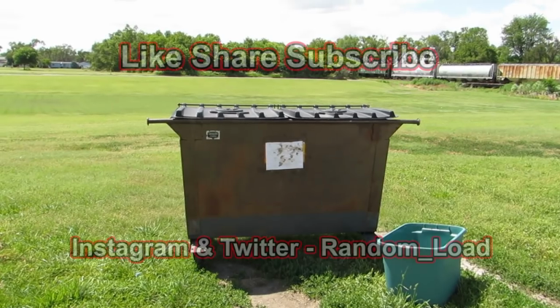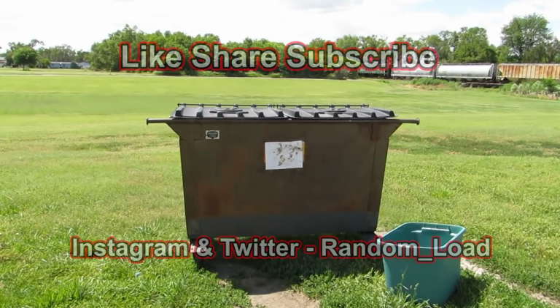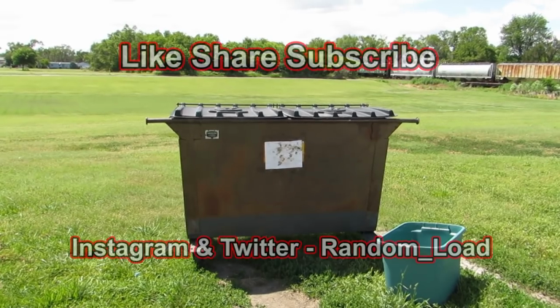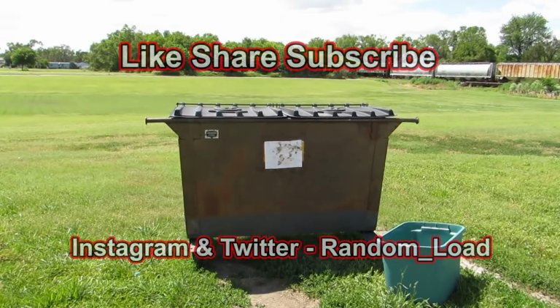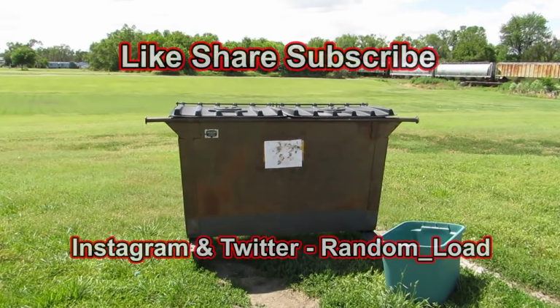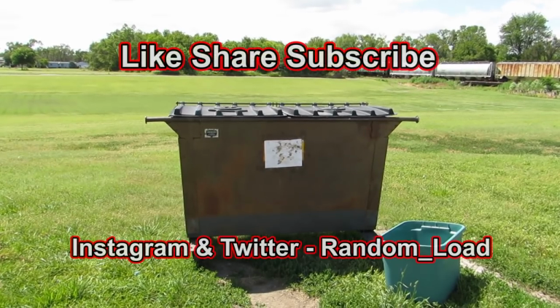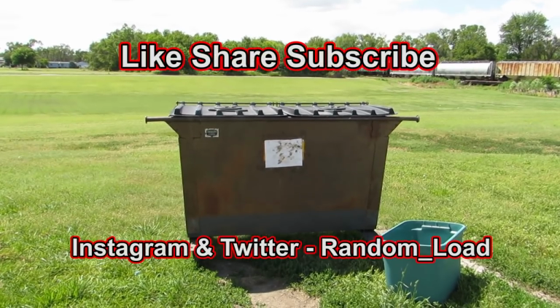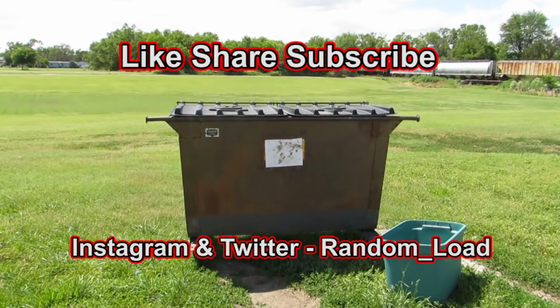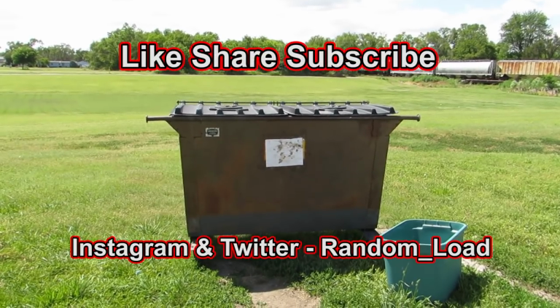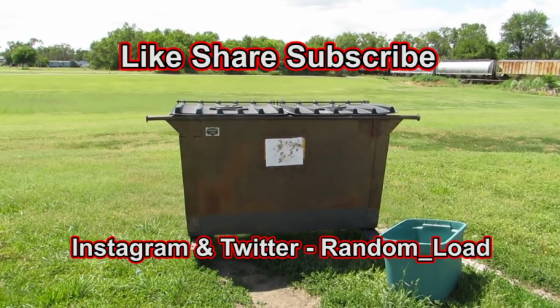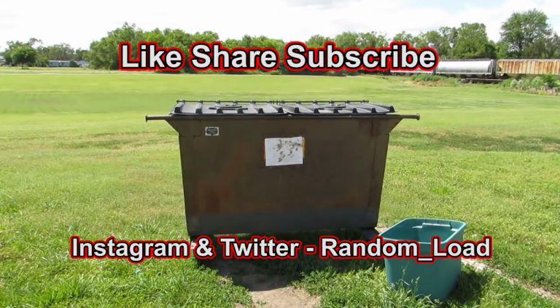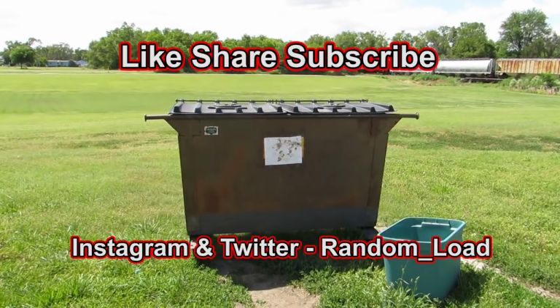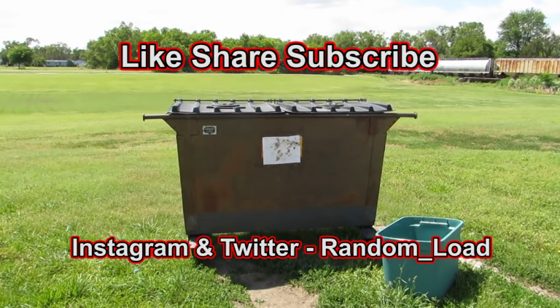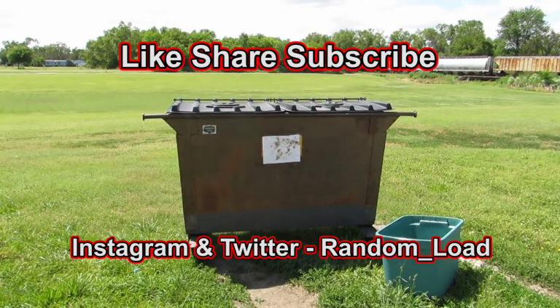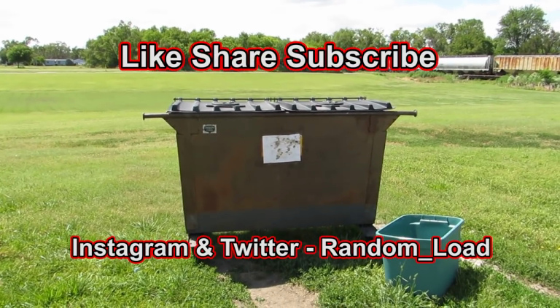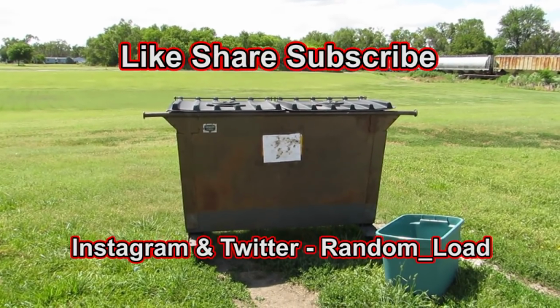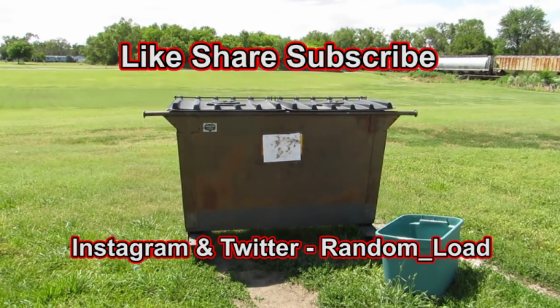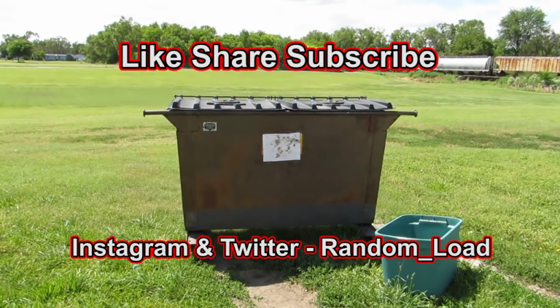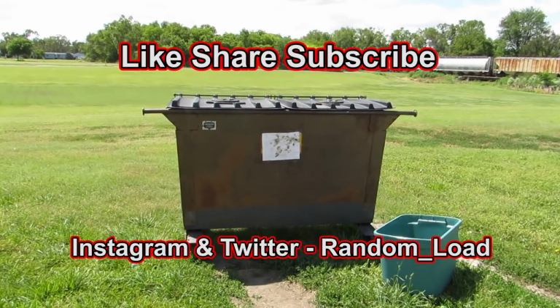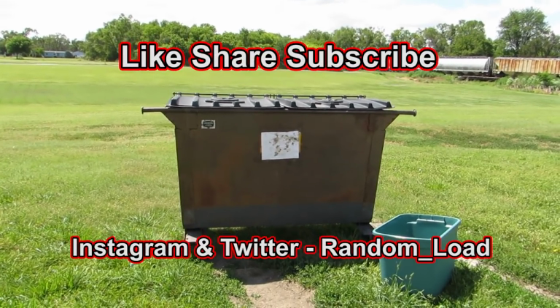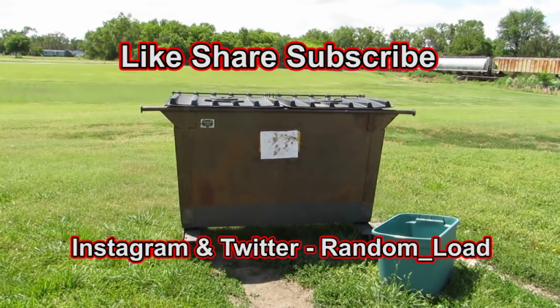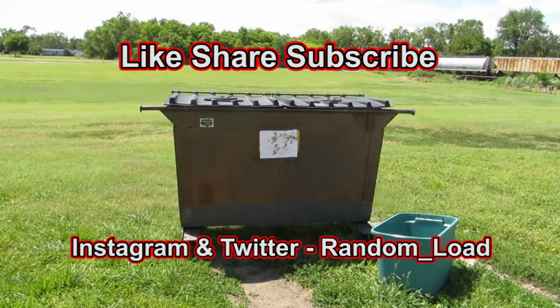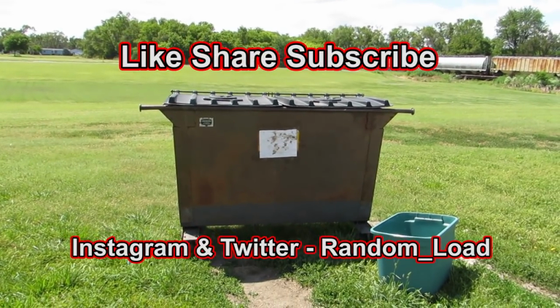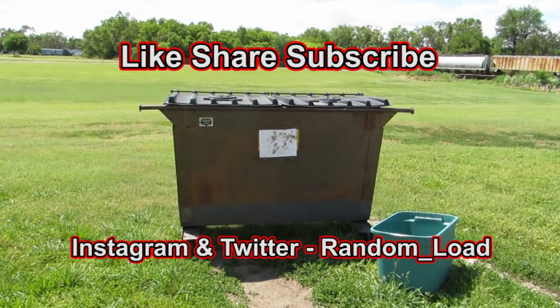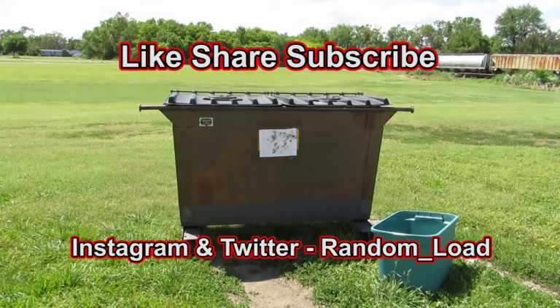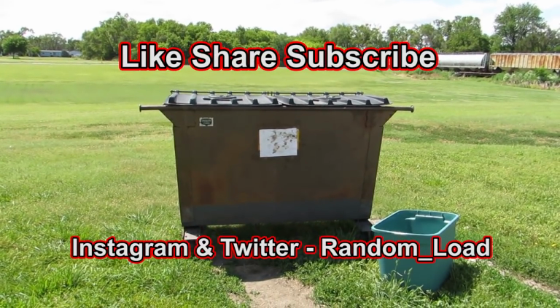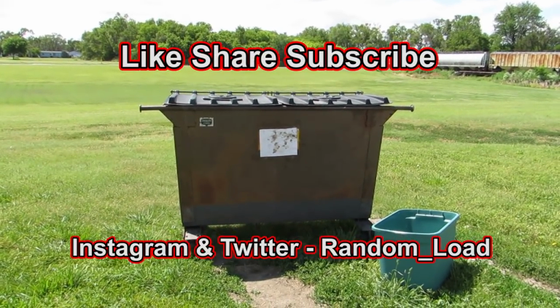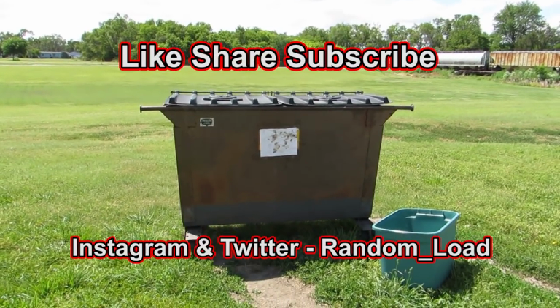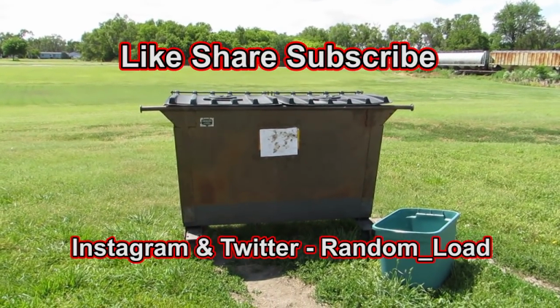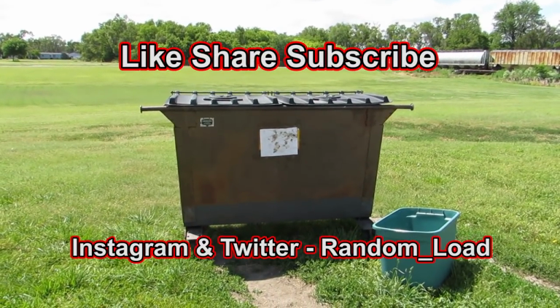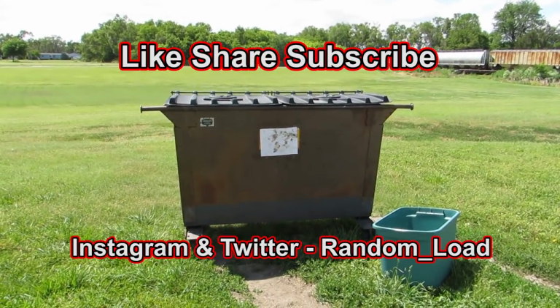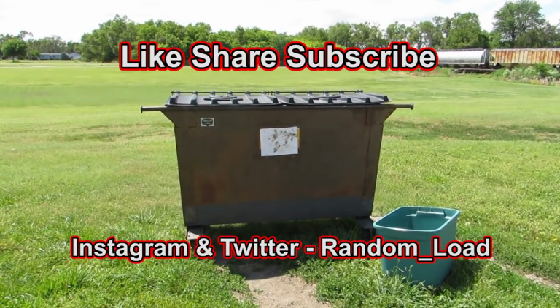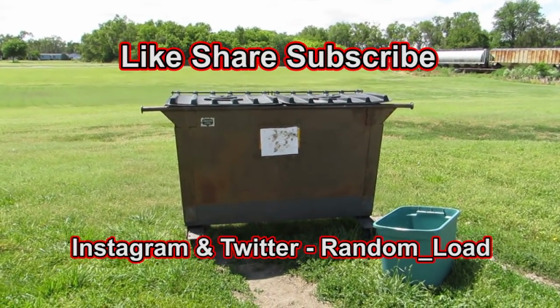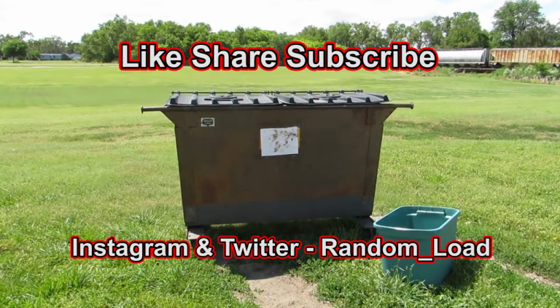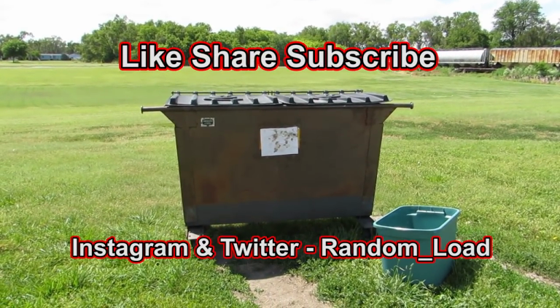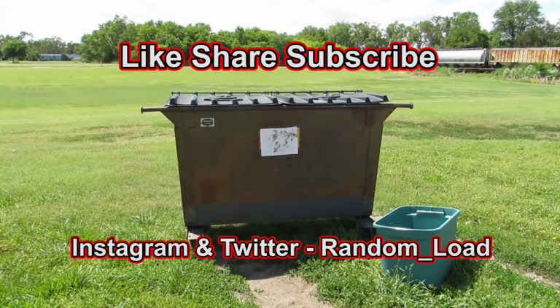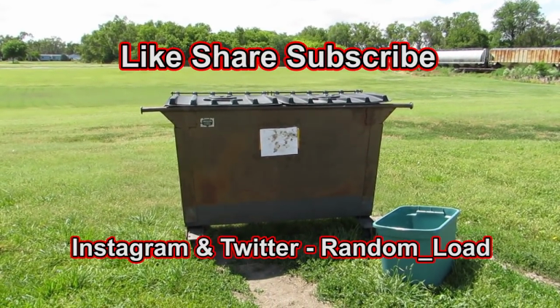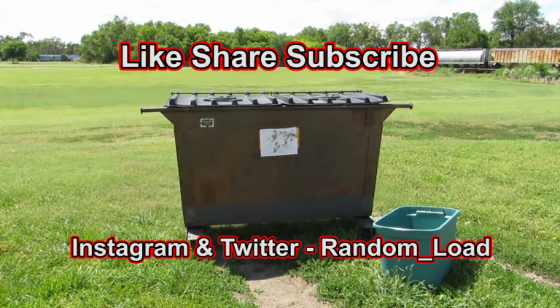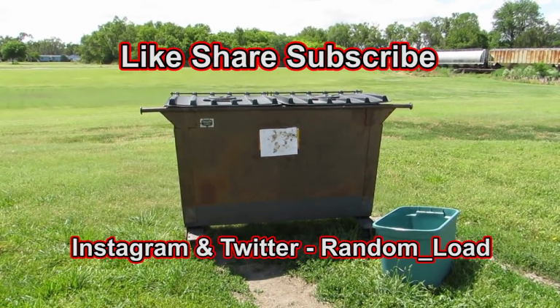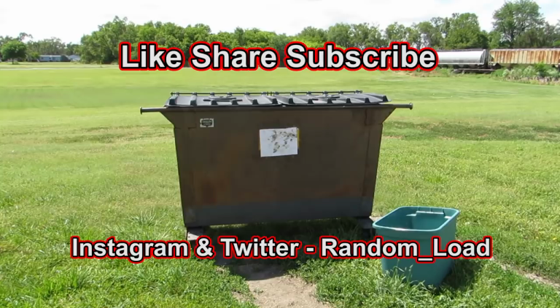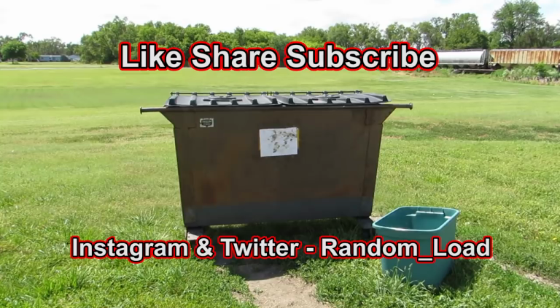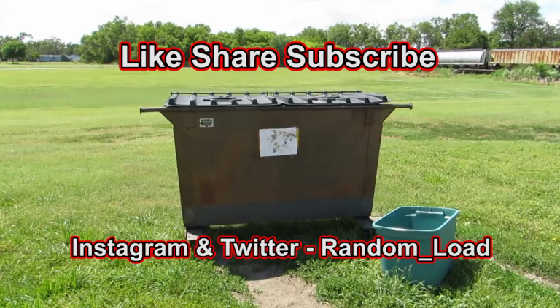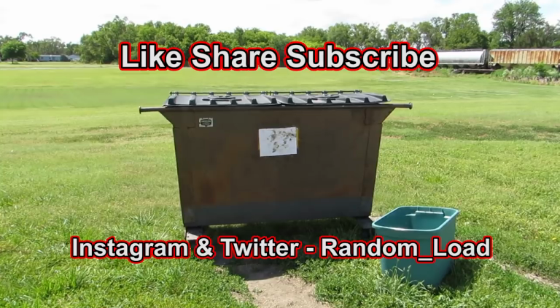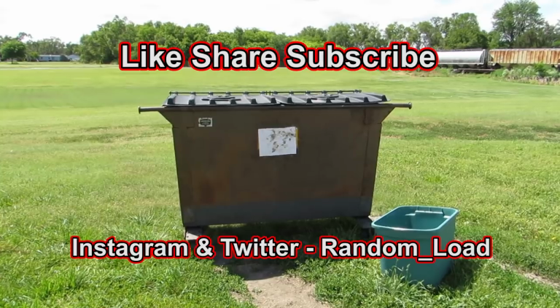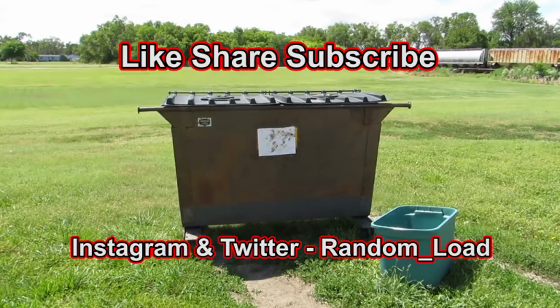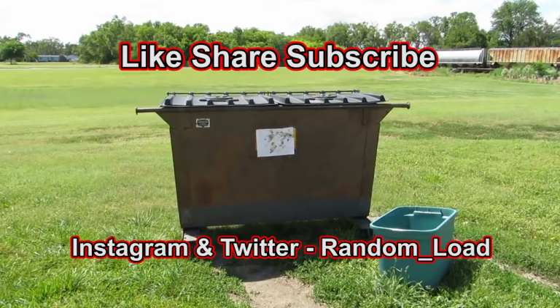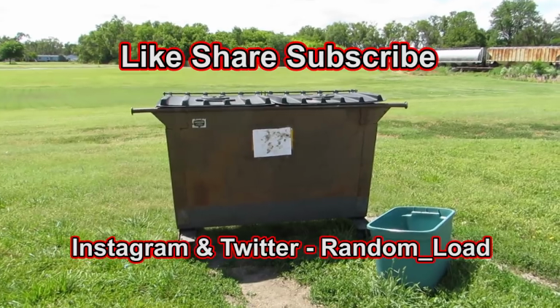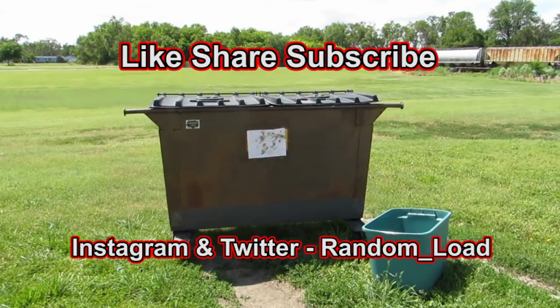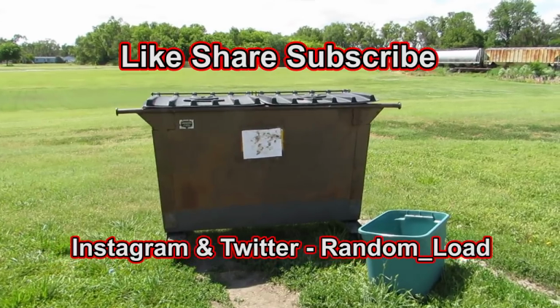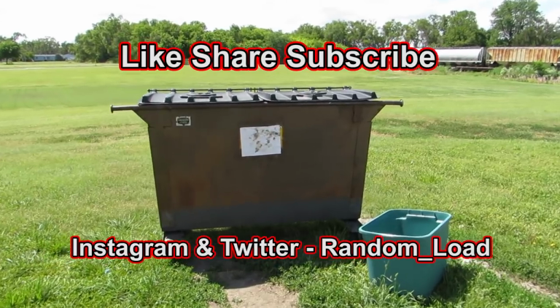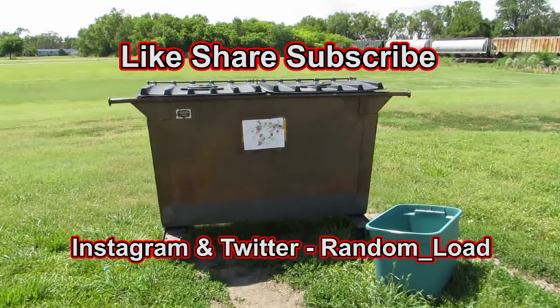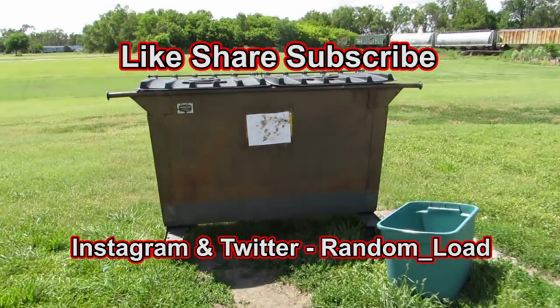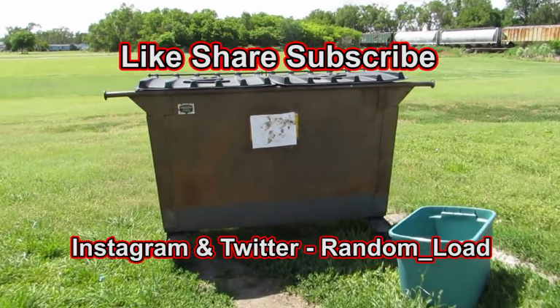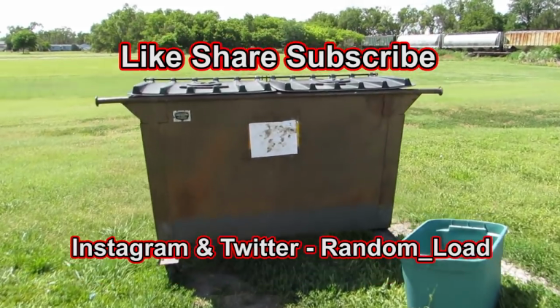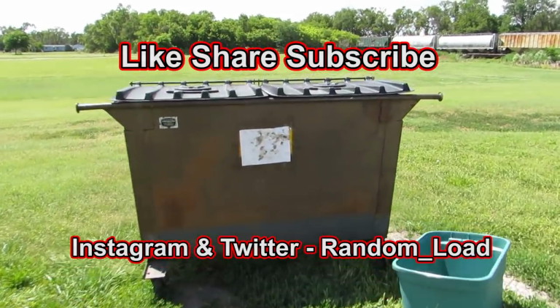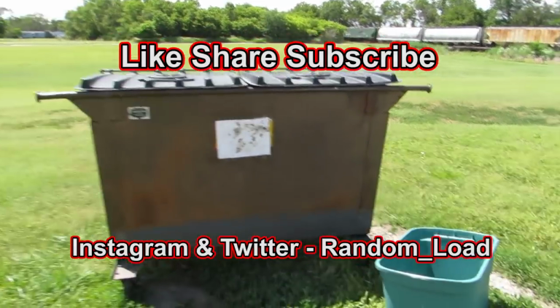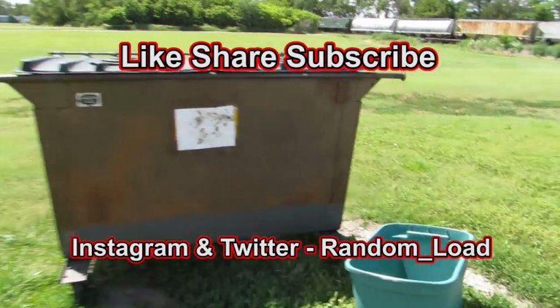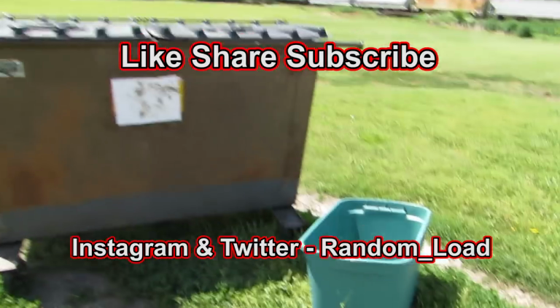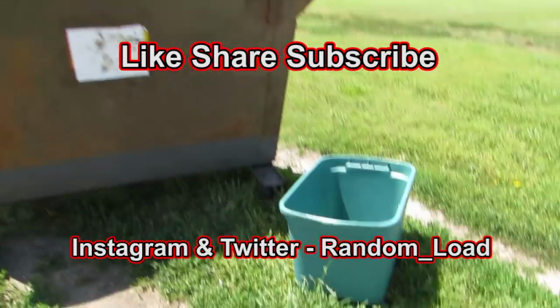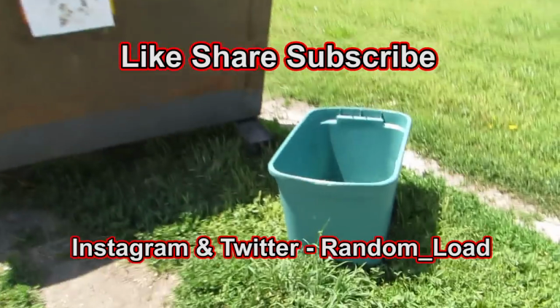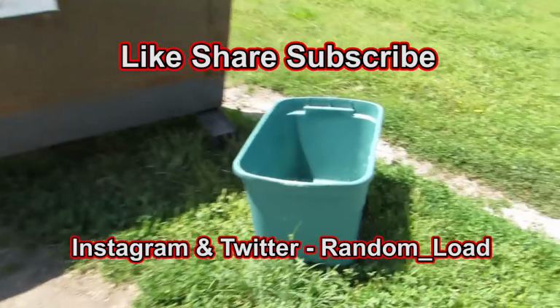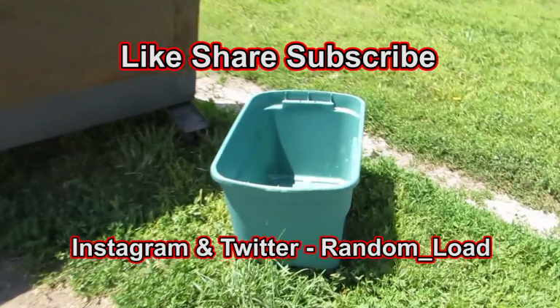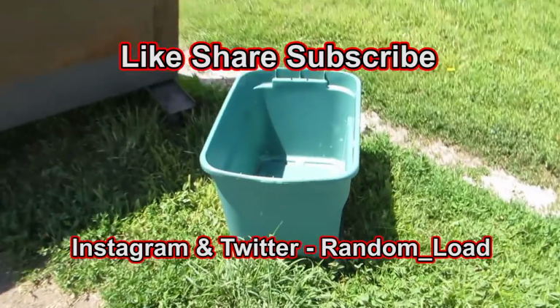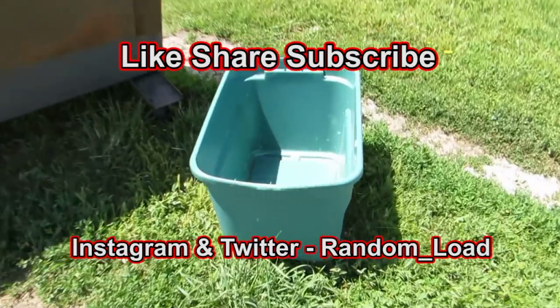Hello everyone, we're back here at the thrift store dumpster — the same dumpster I go to every time in the middle of nowhere. Make sure to like, share, and subscribe. Helps me out a lot.